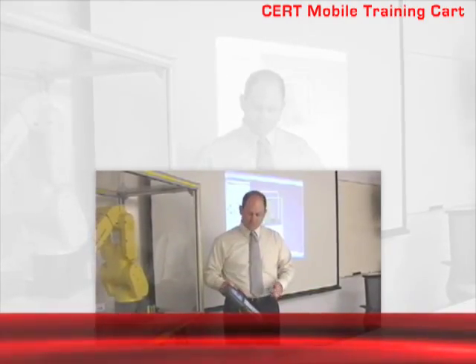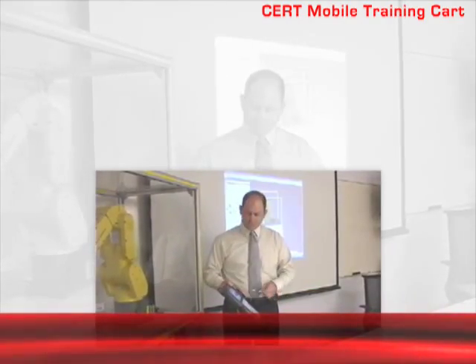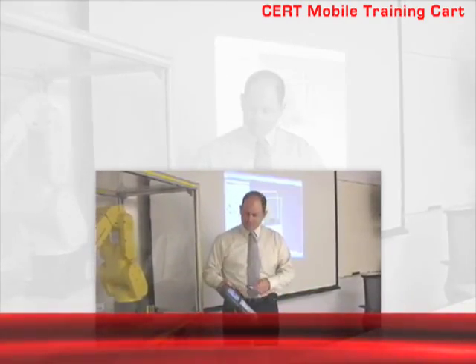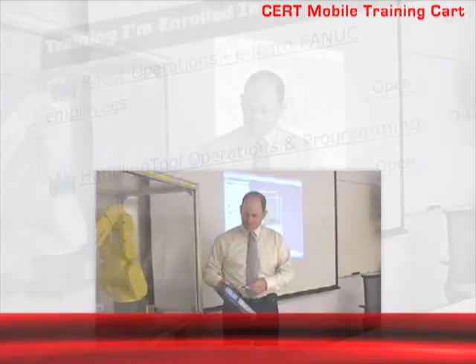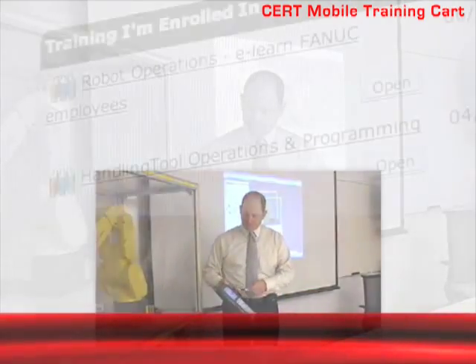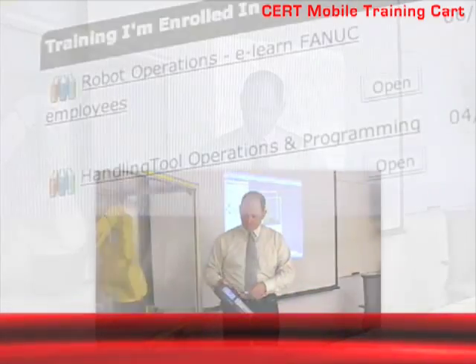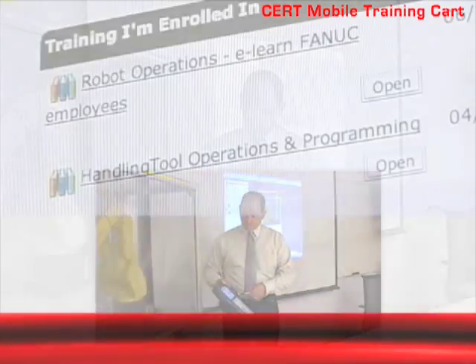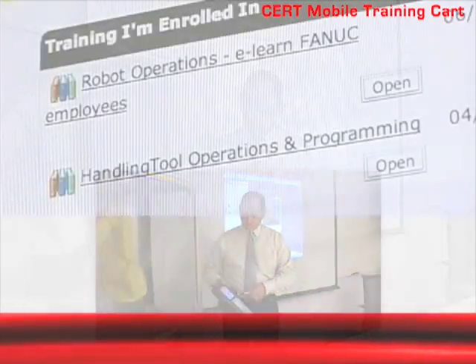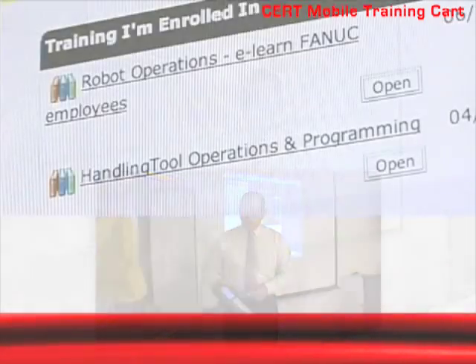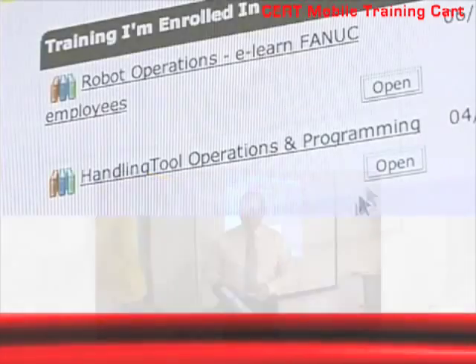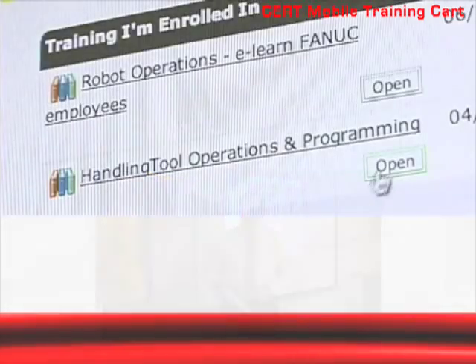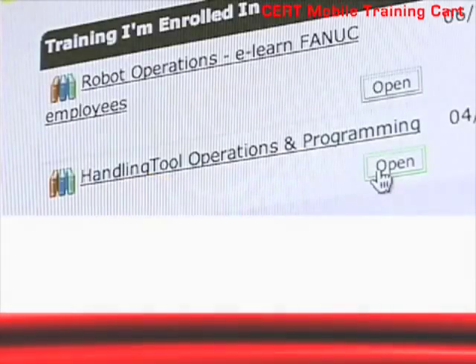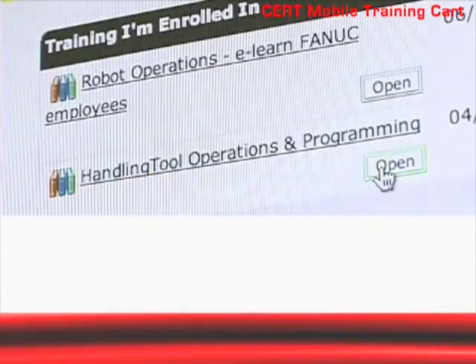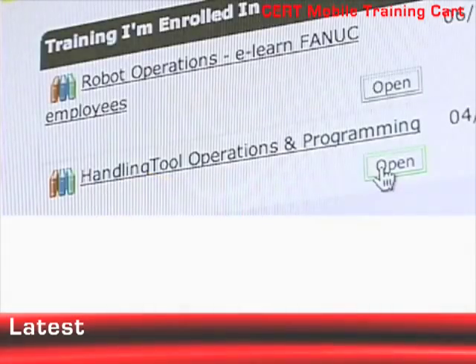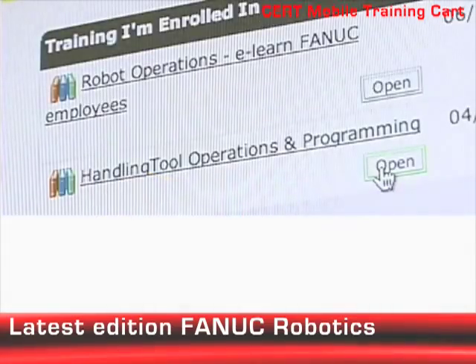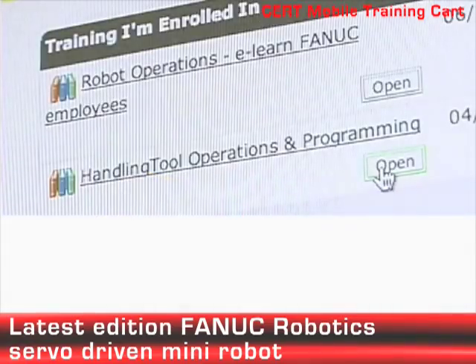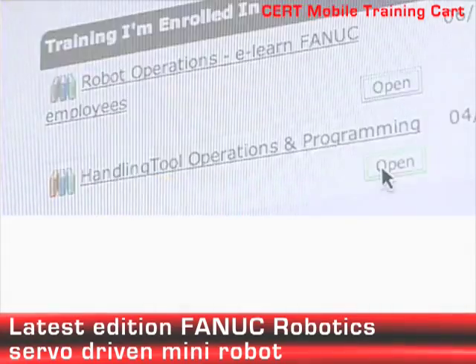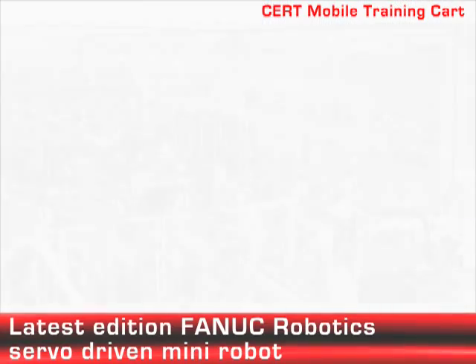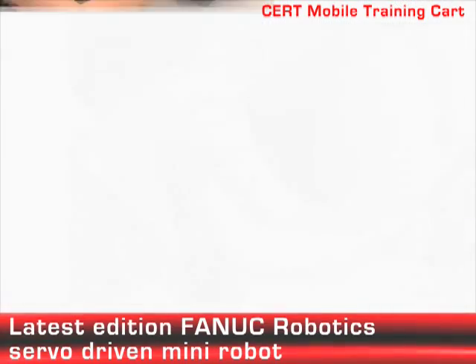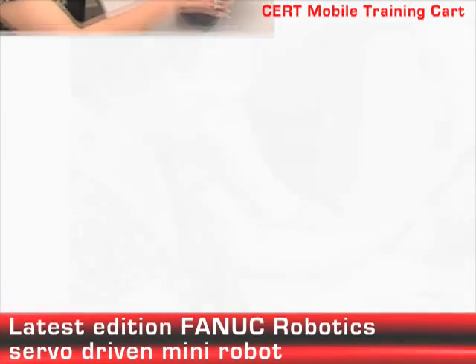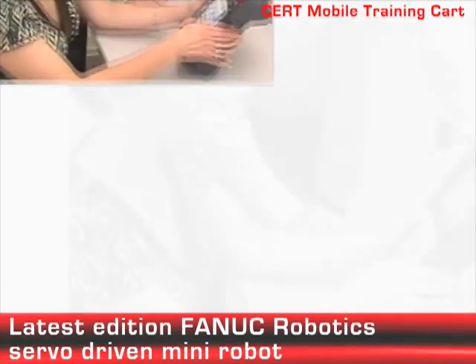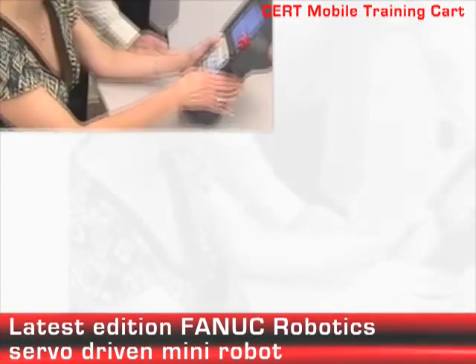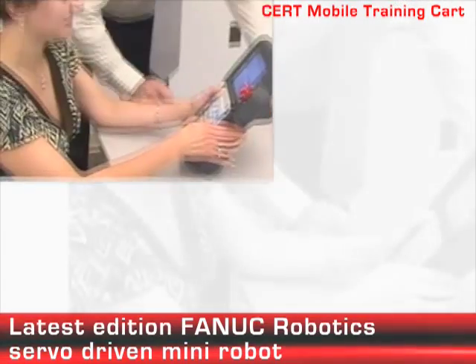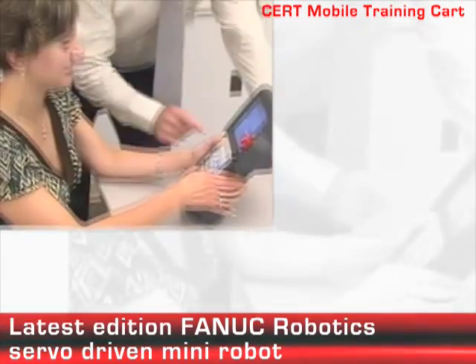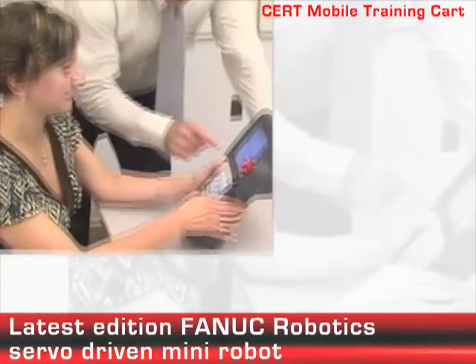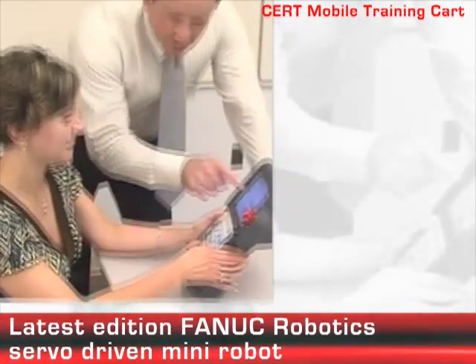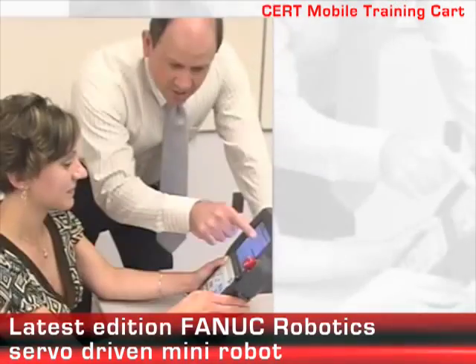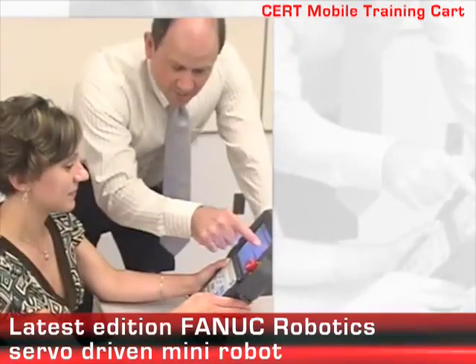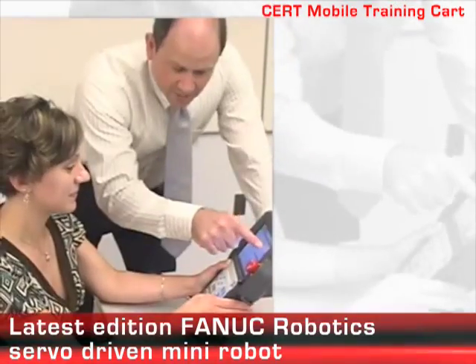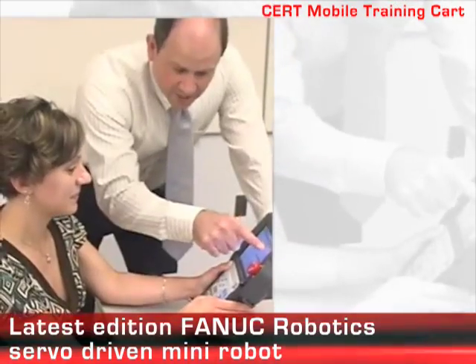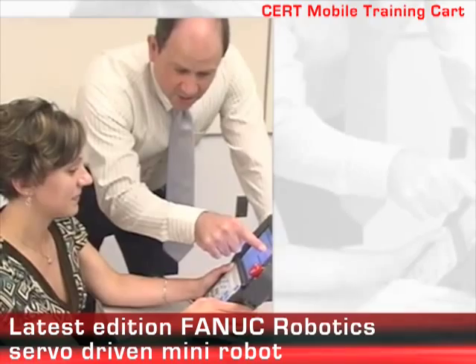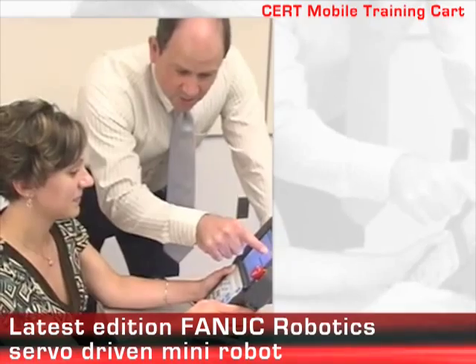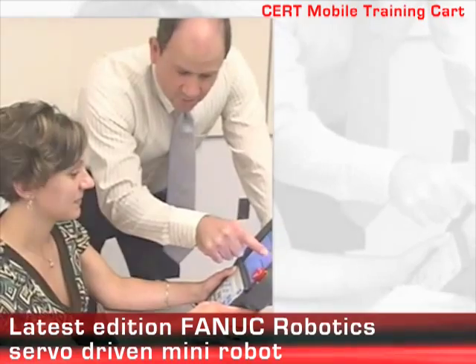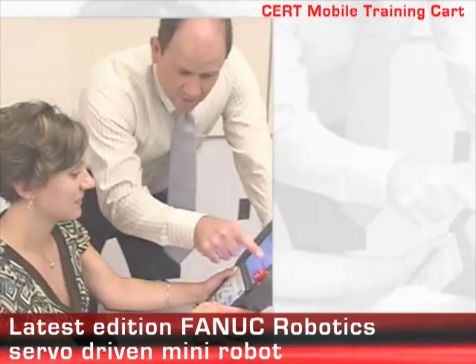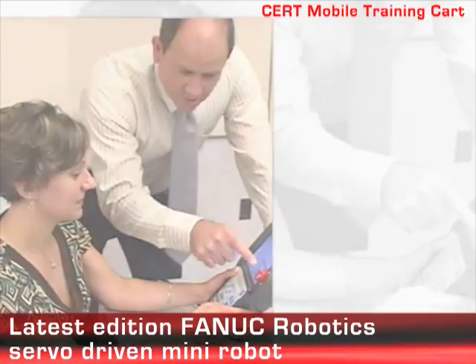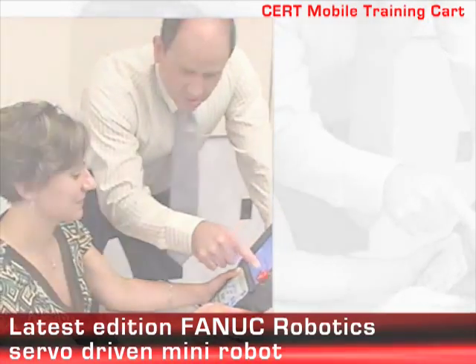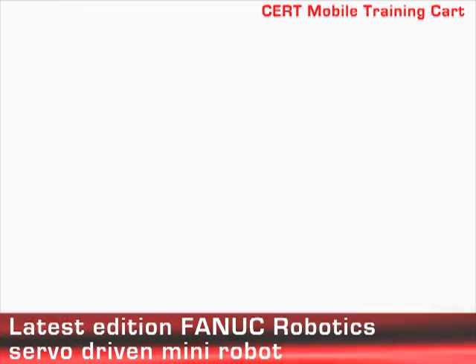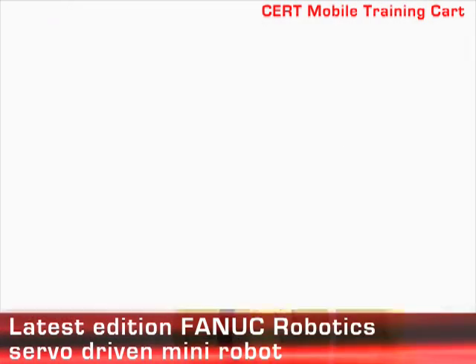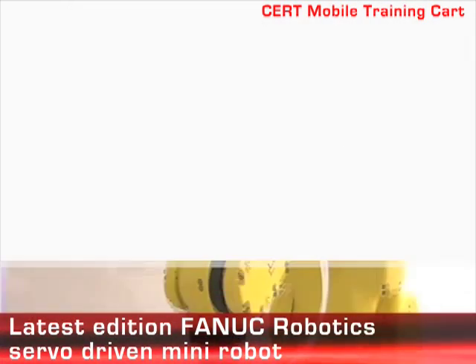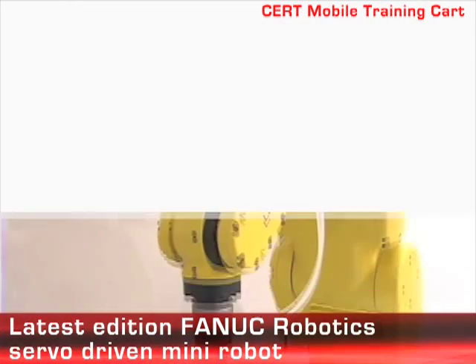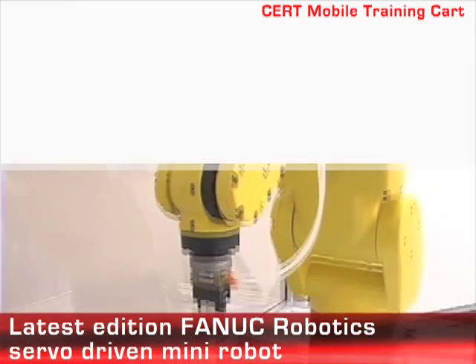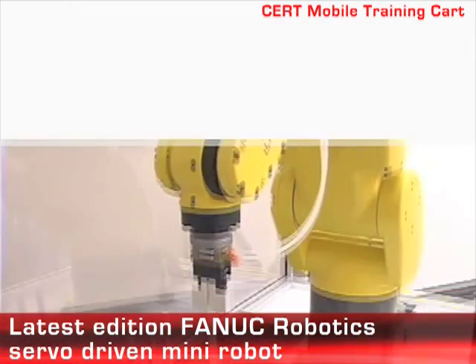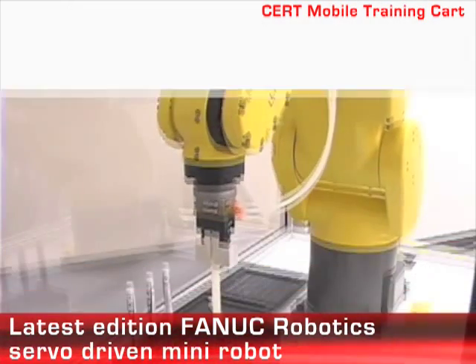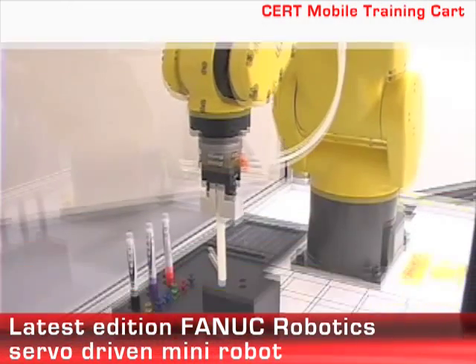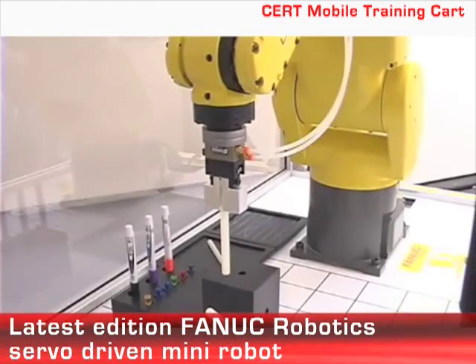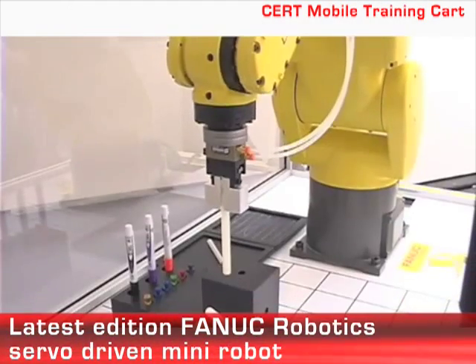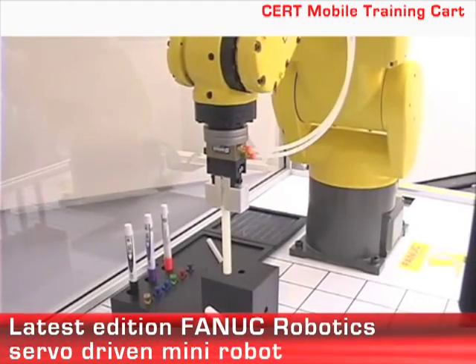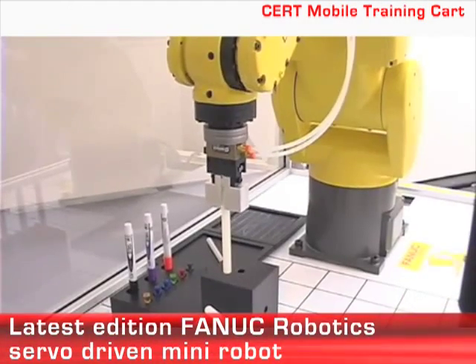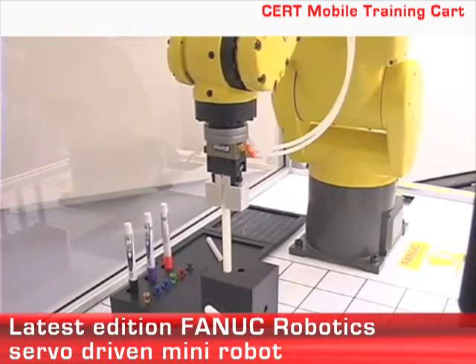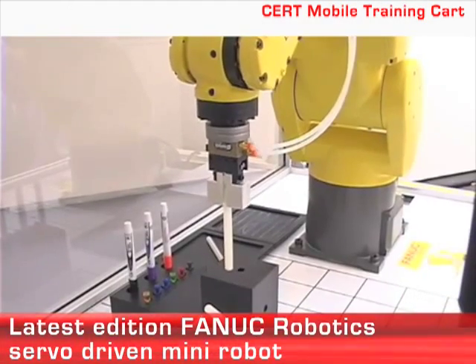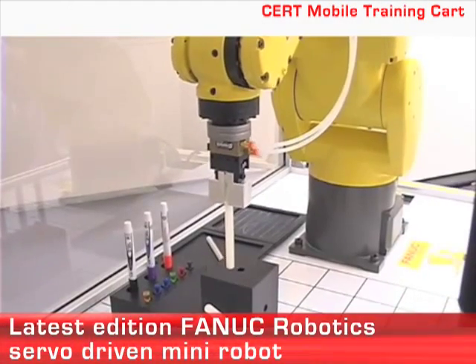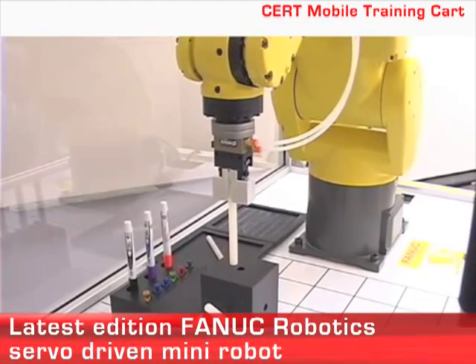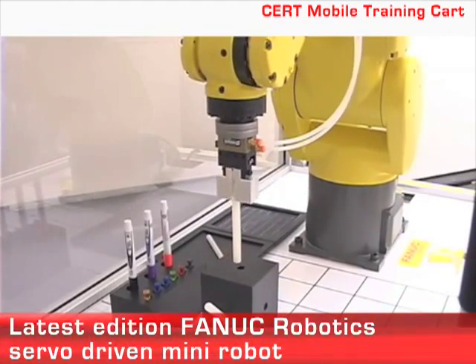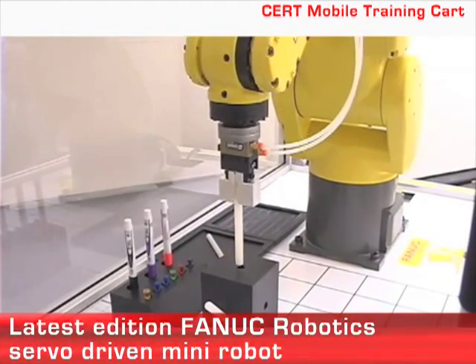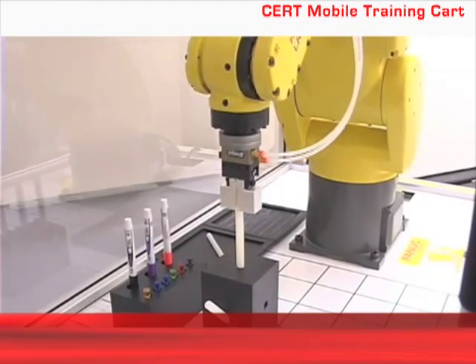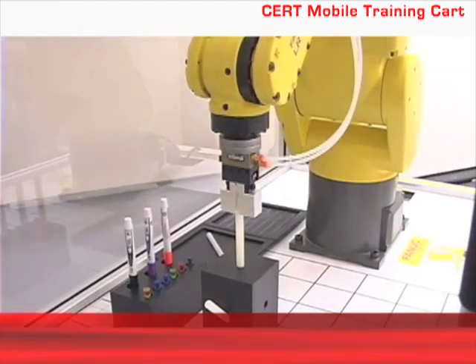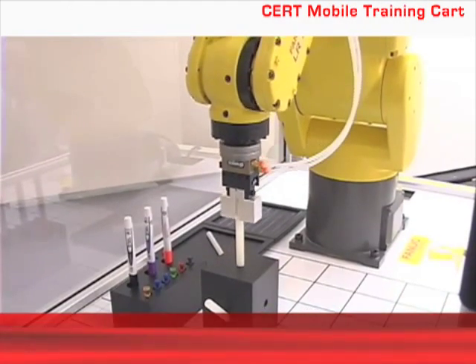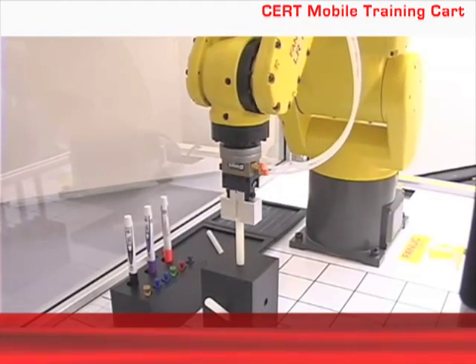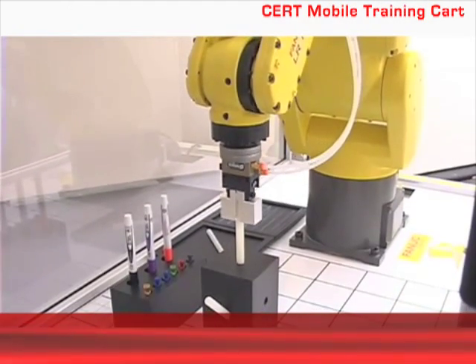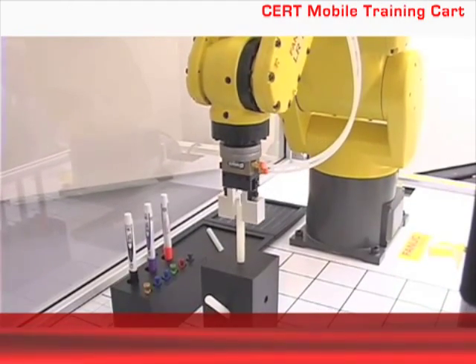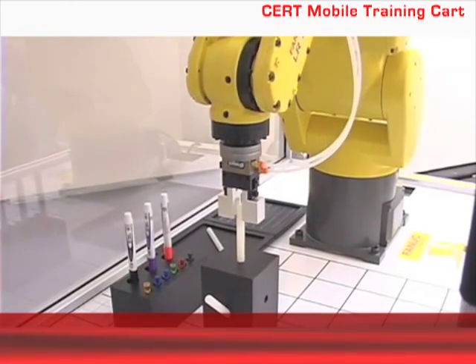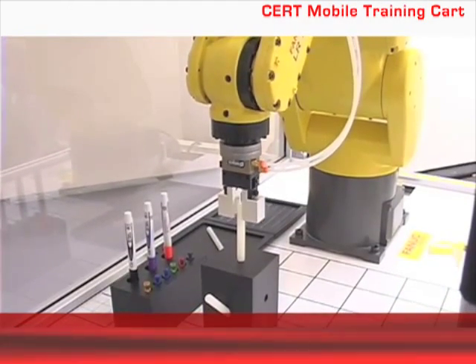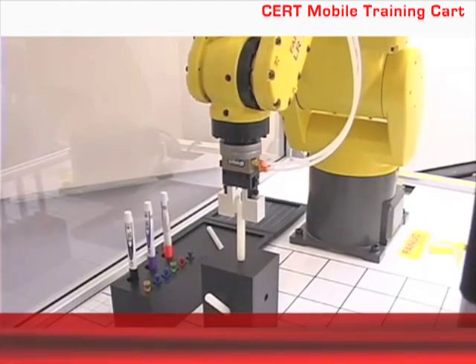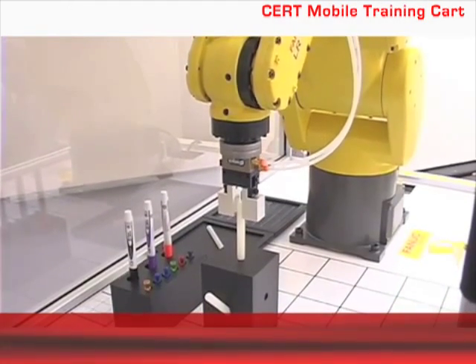The cart incorporates FANUC Robotics' latest generation electric servo-driven mini-robot housed in a self-contained portable enclosure.